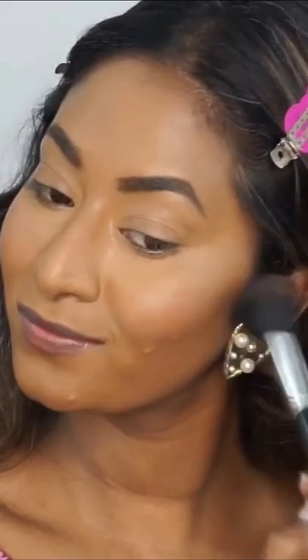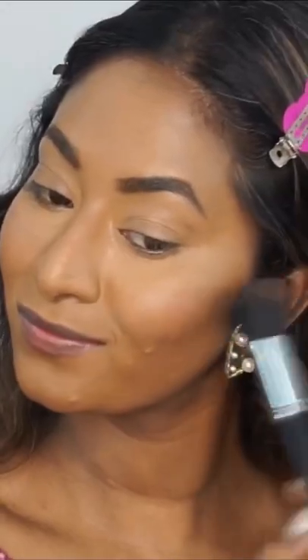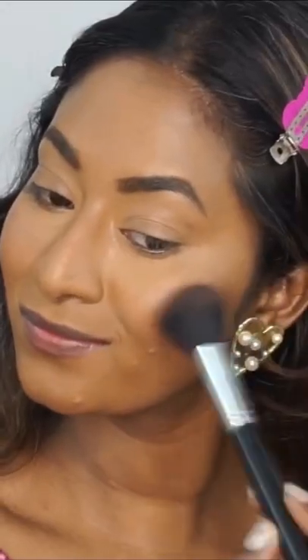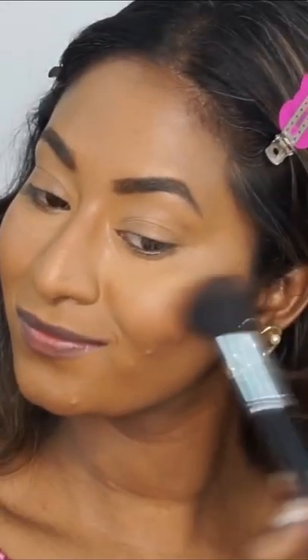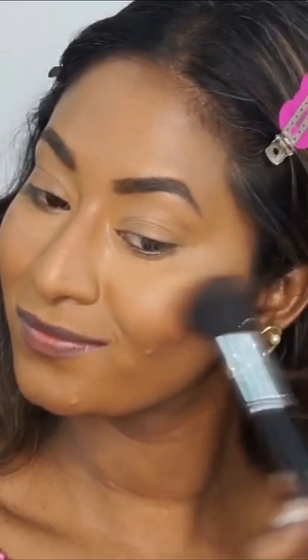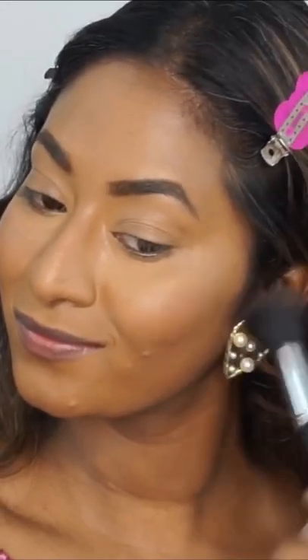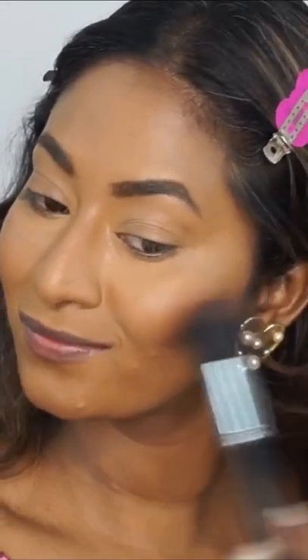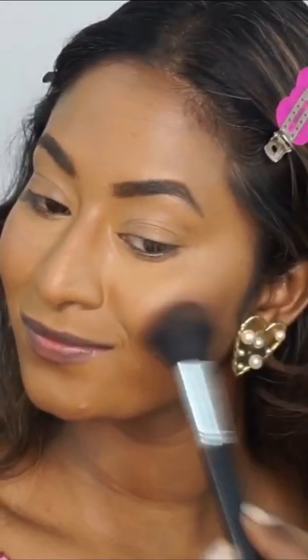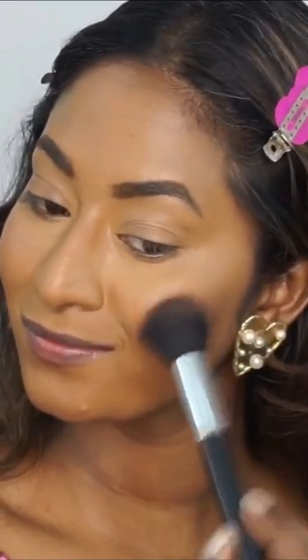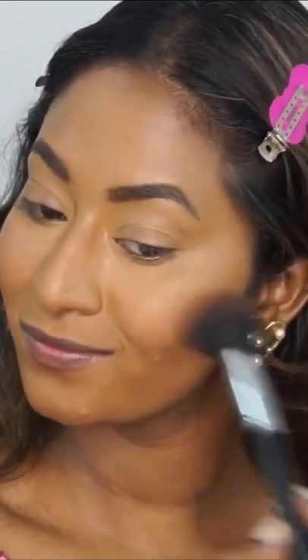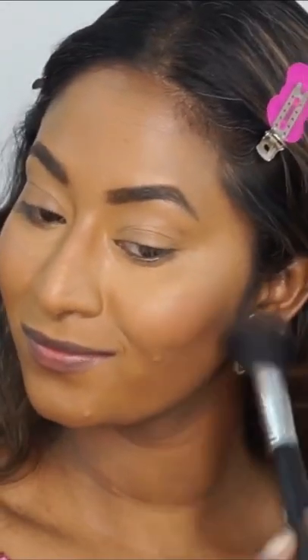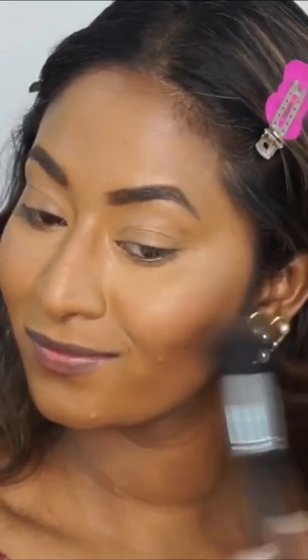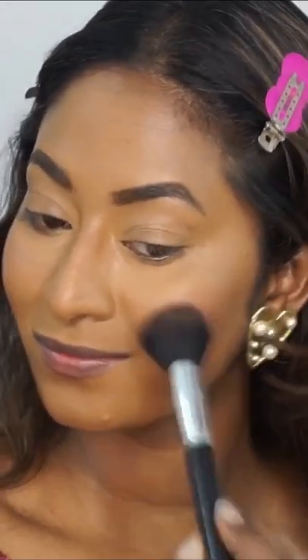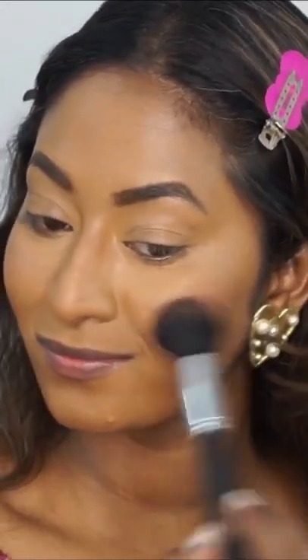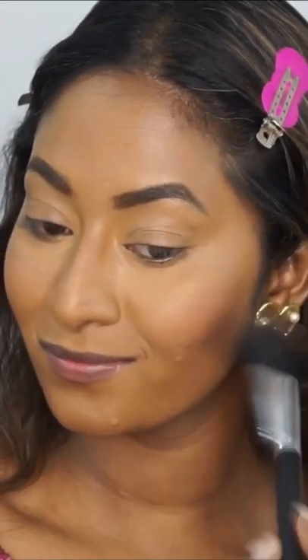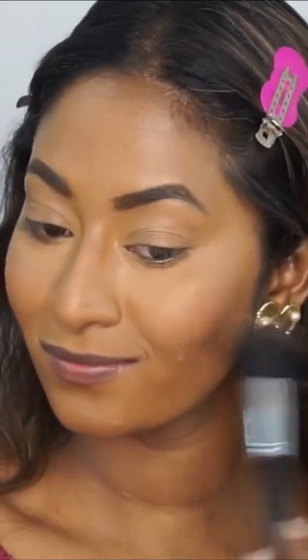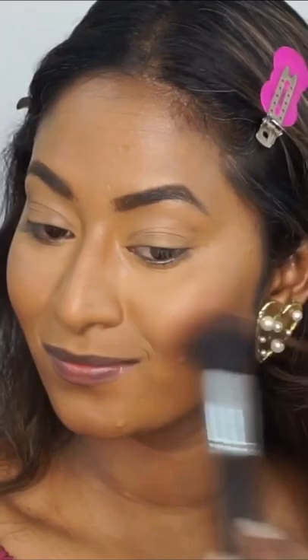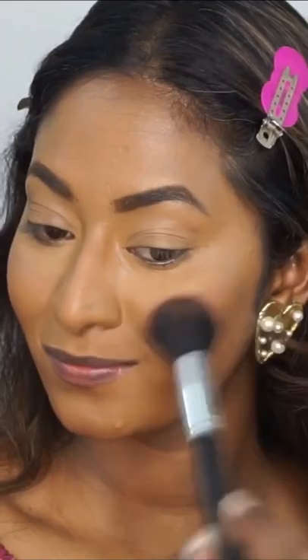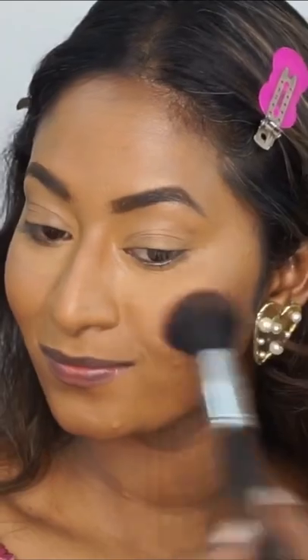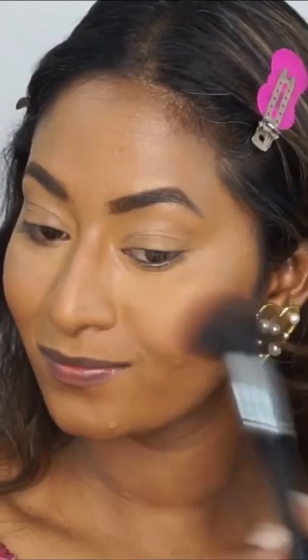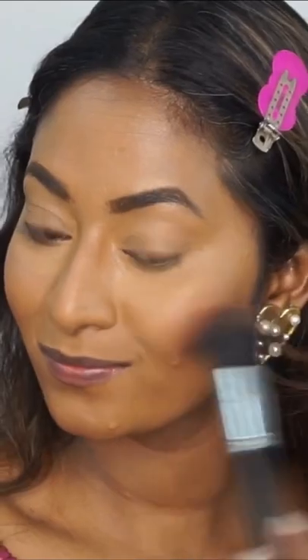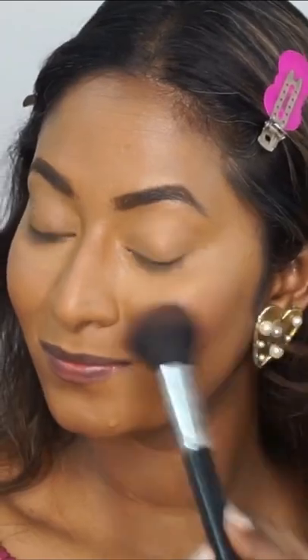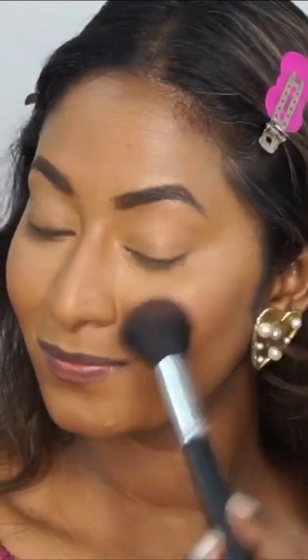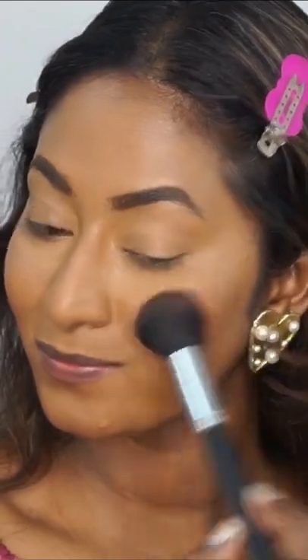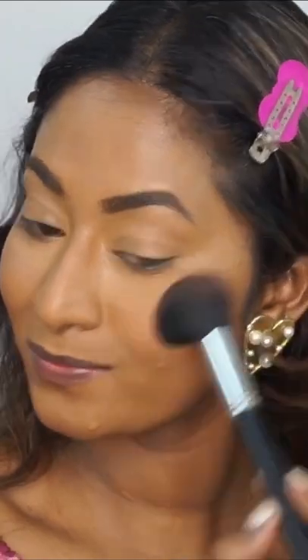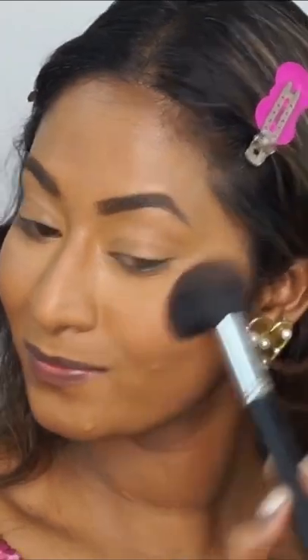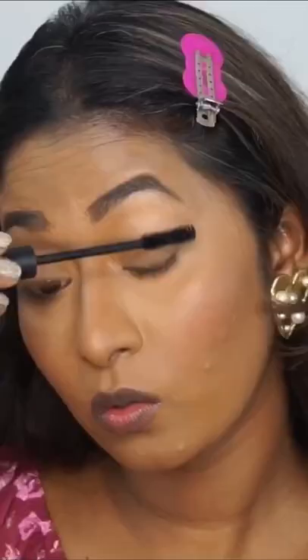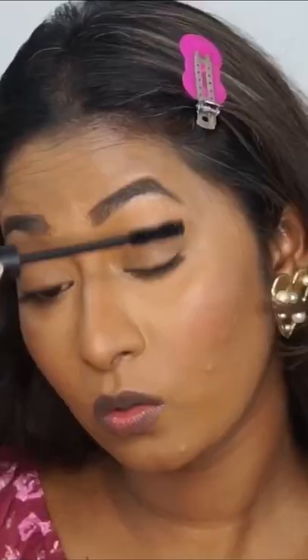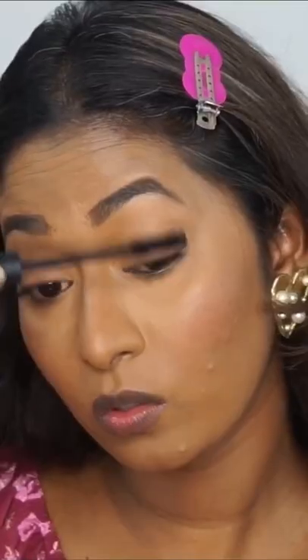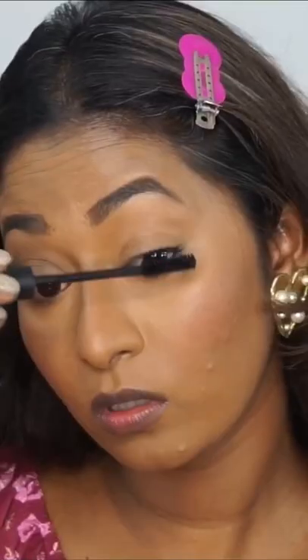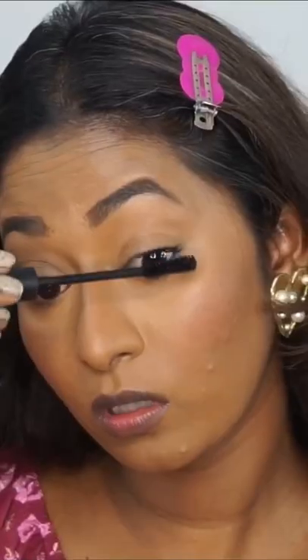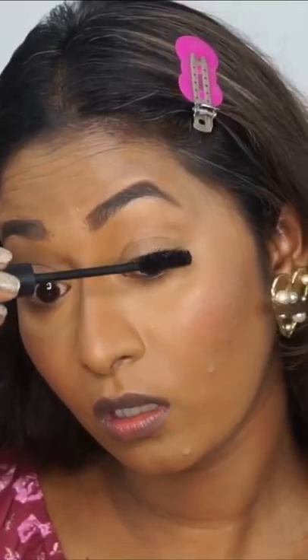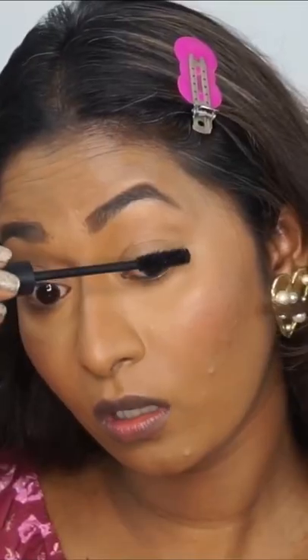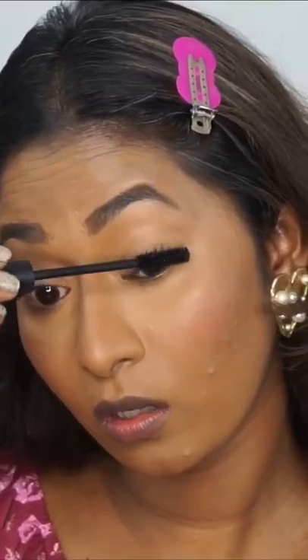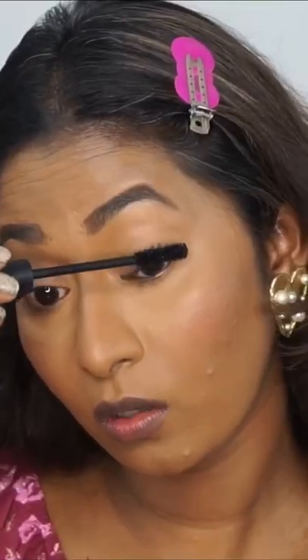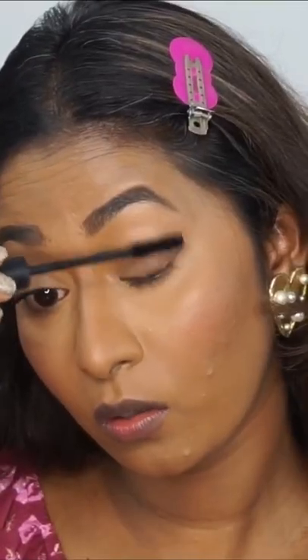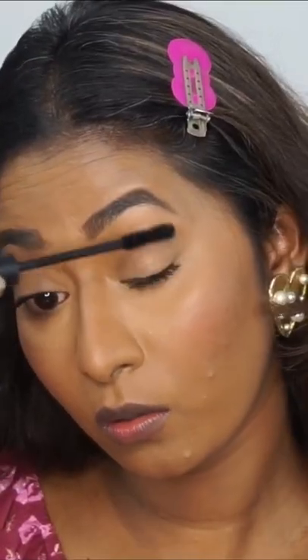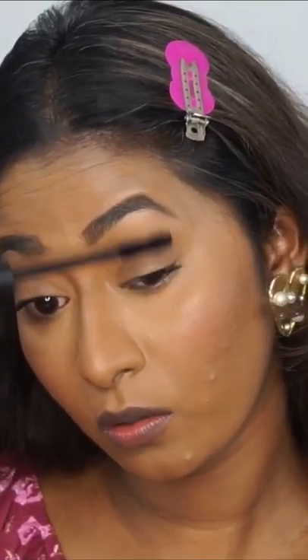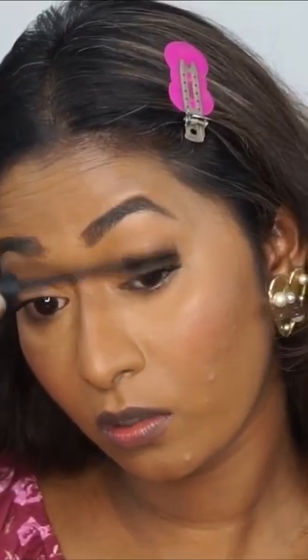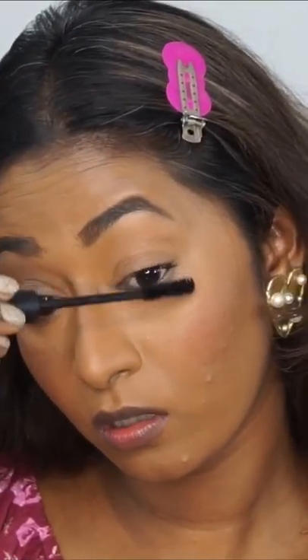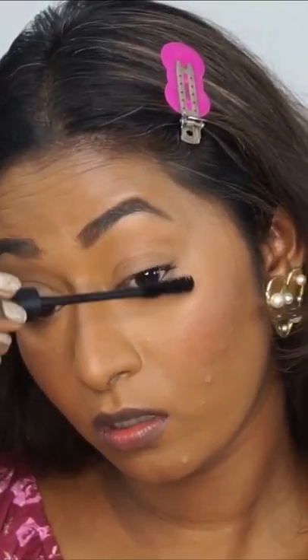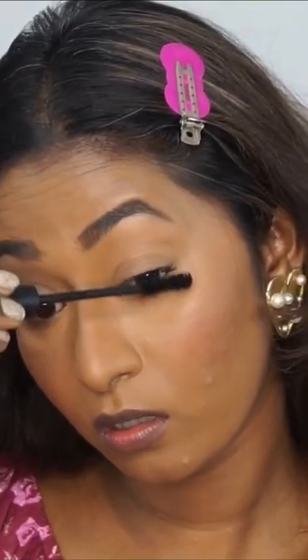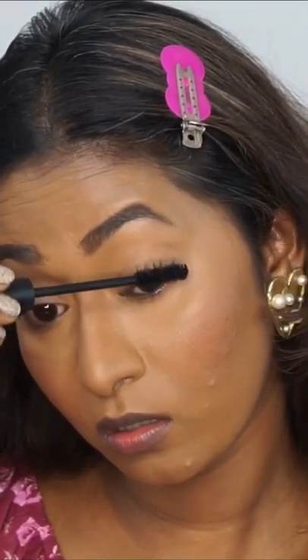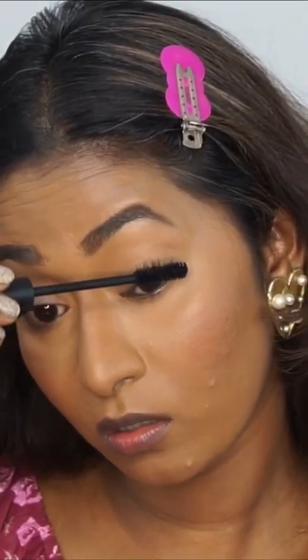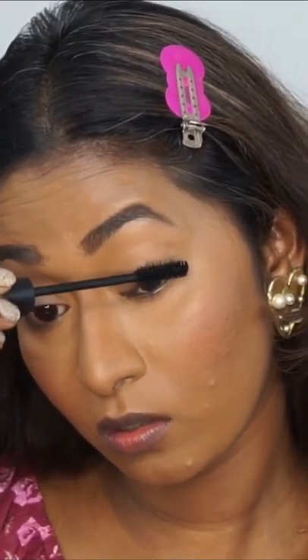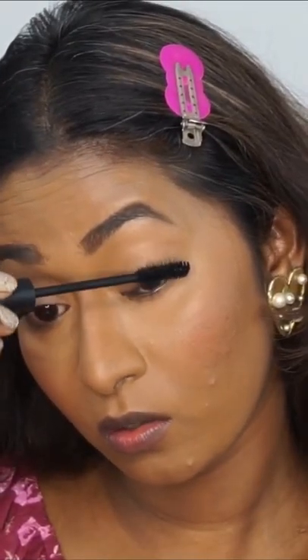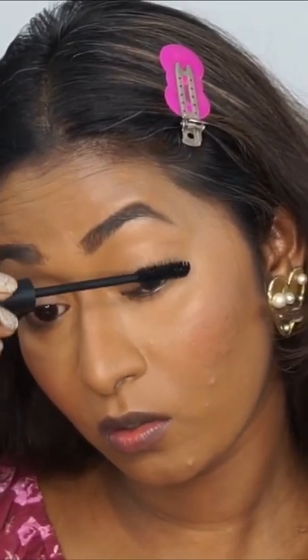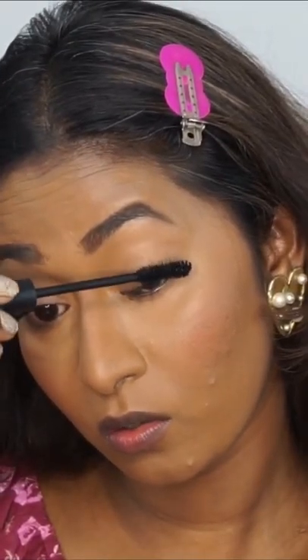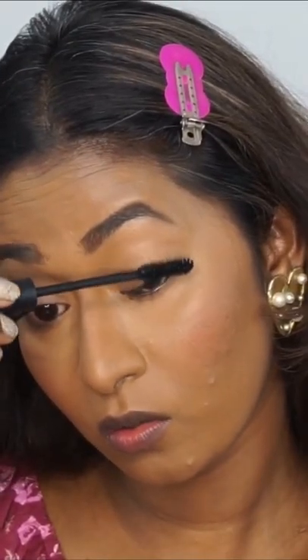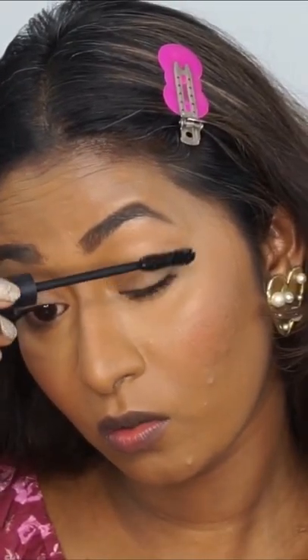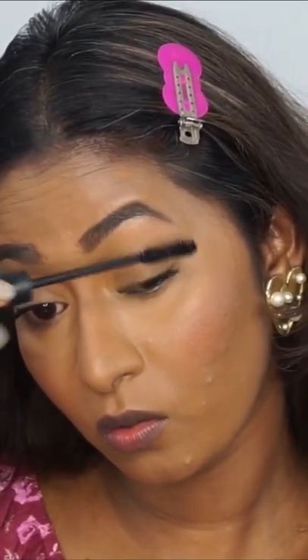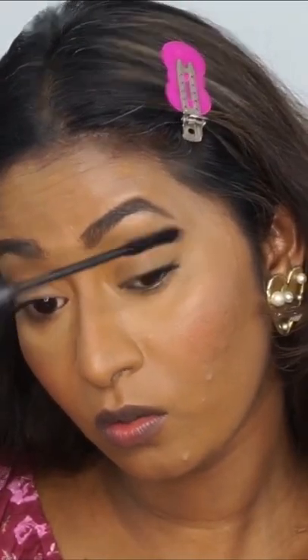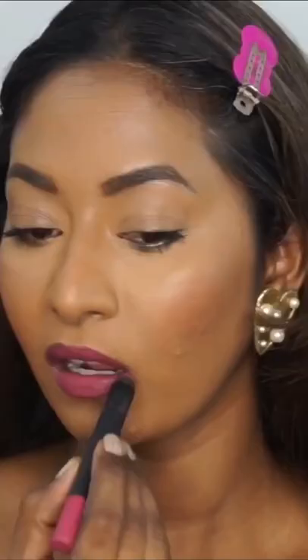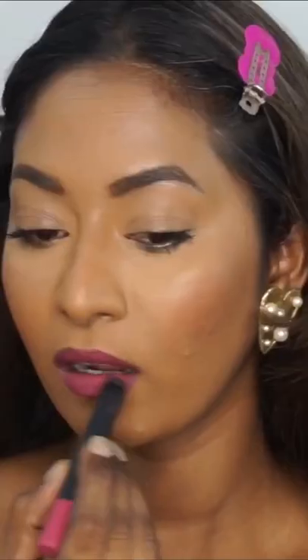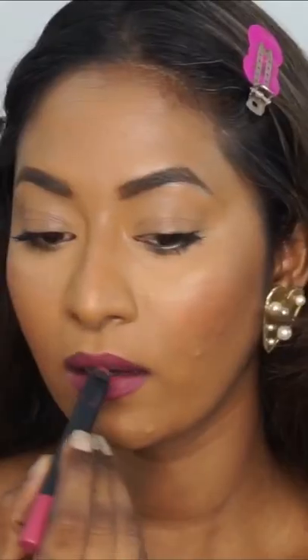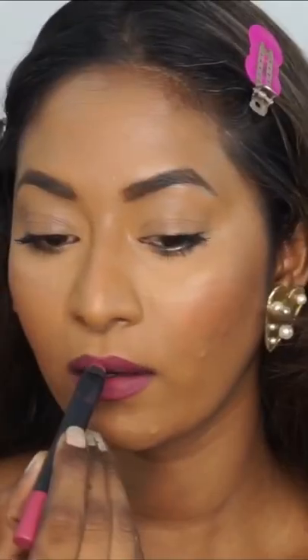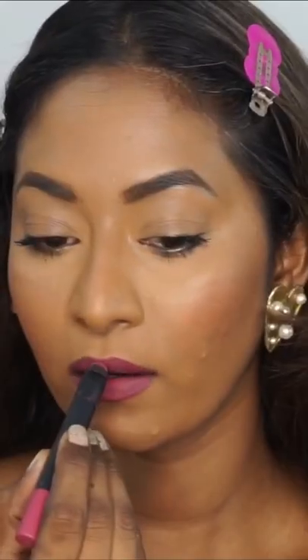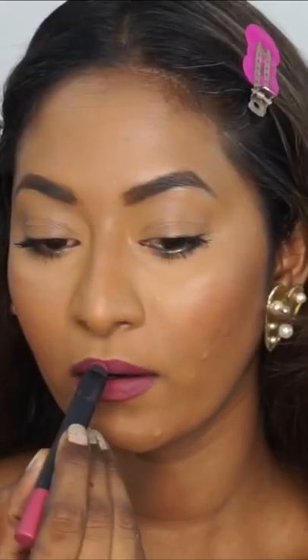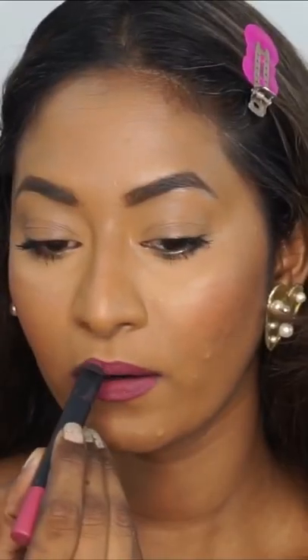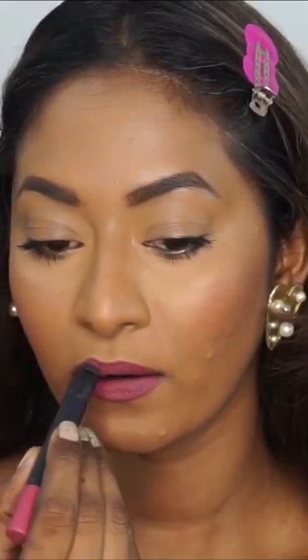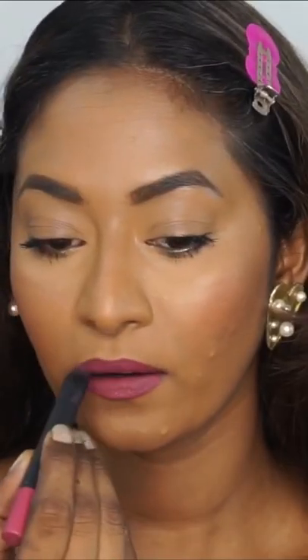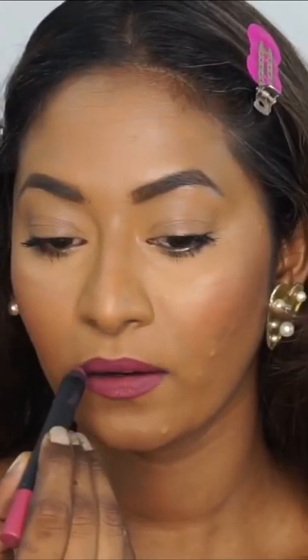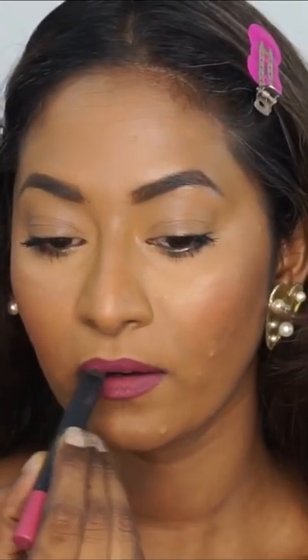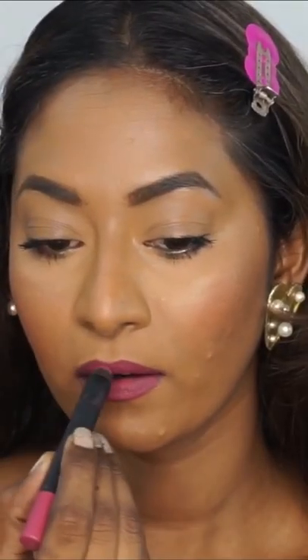Next up, I'm applying blush to give my cheeks the natural flush of pink. To finish up my look, I'm applying mascara and a gorgeous lipstick.